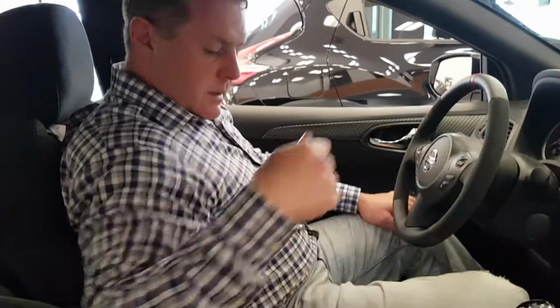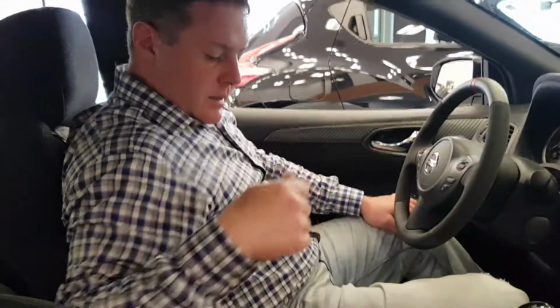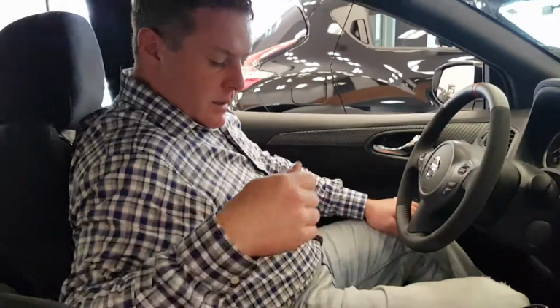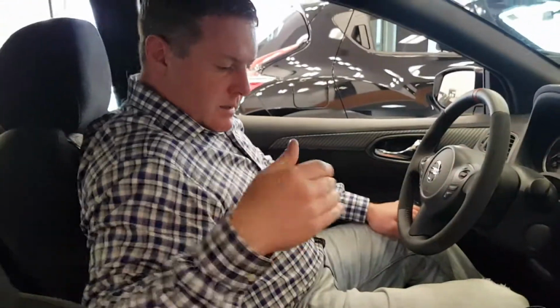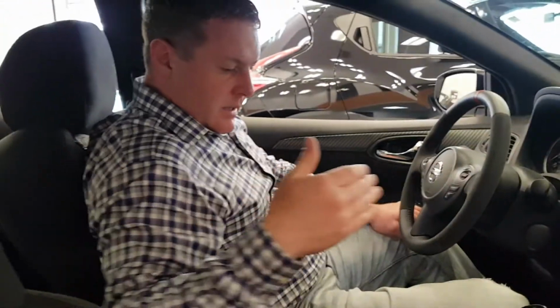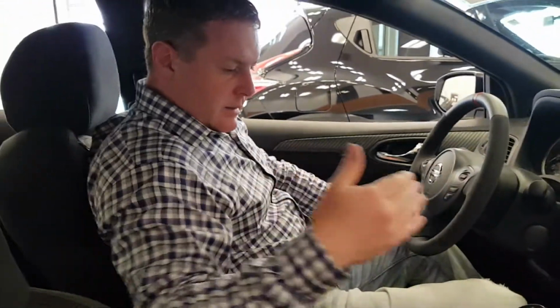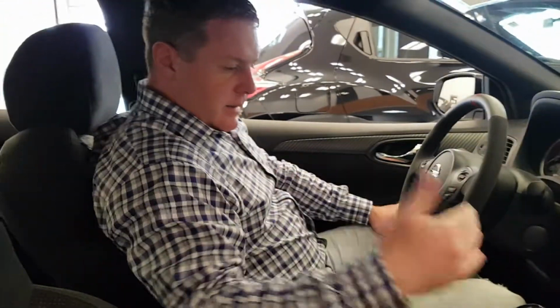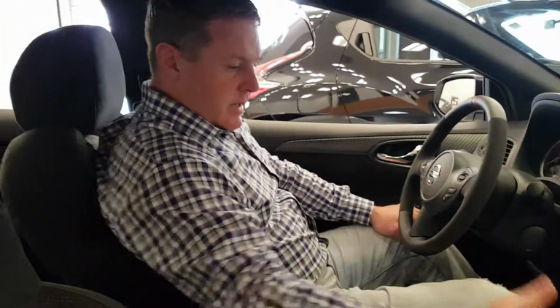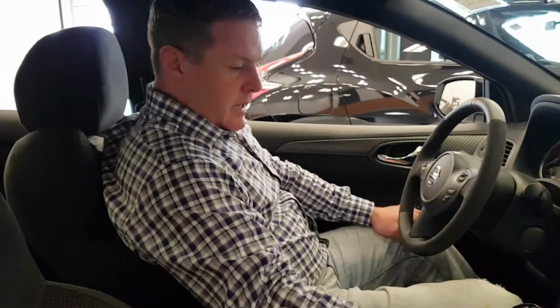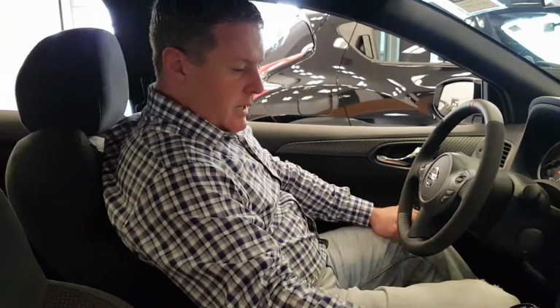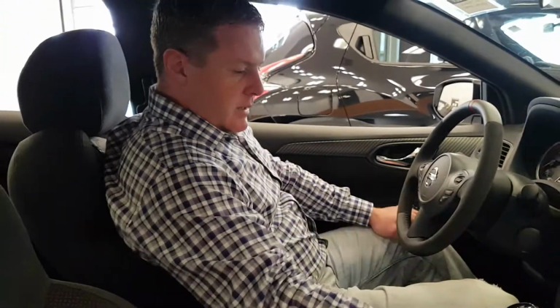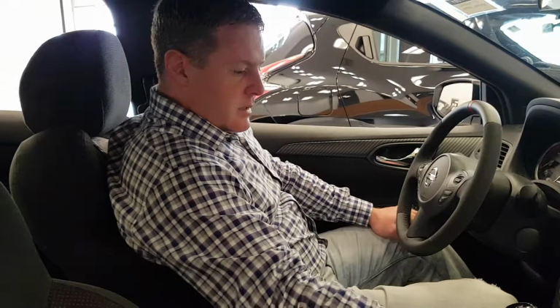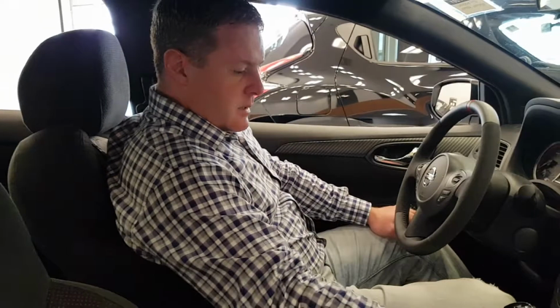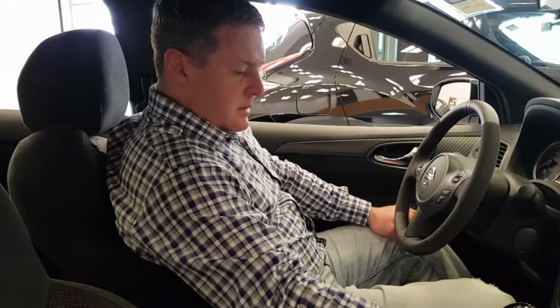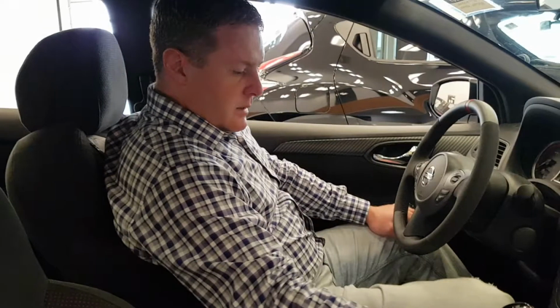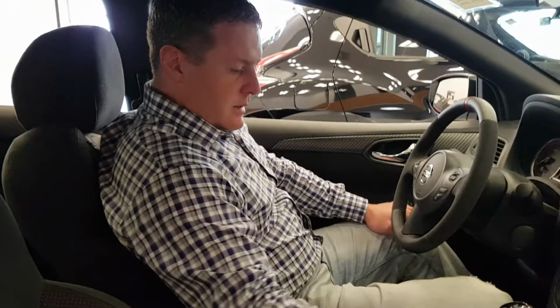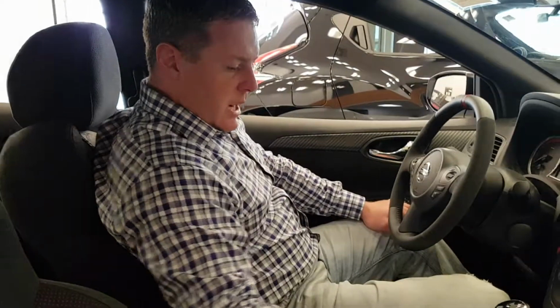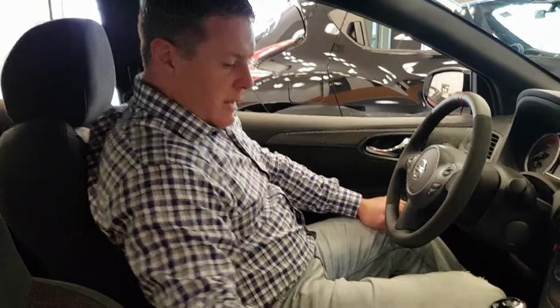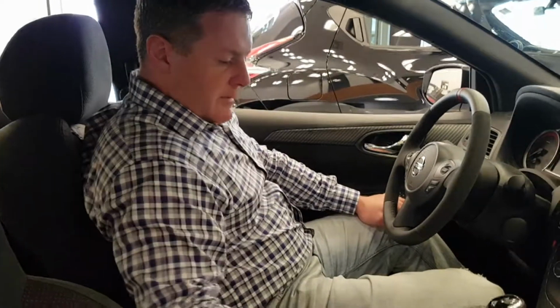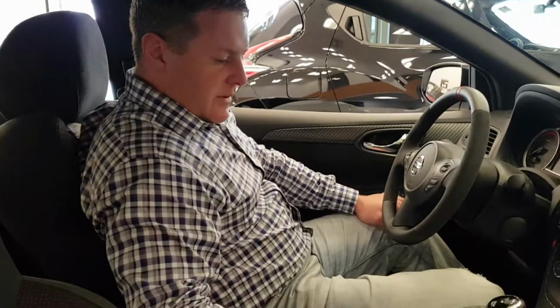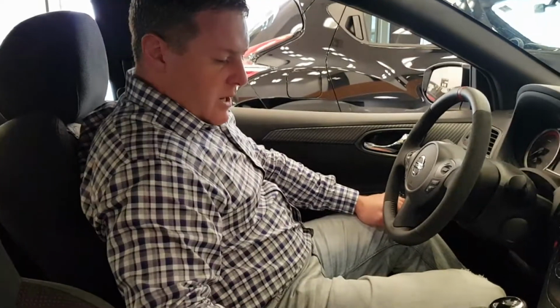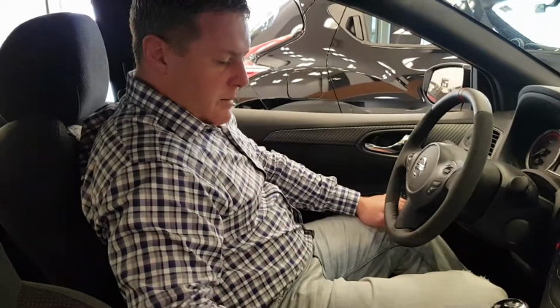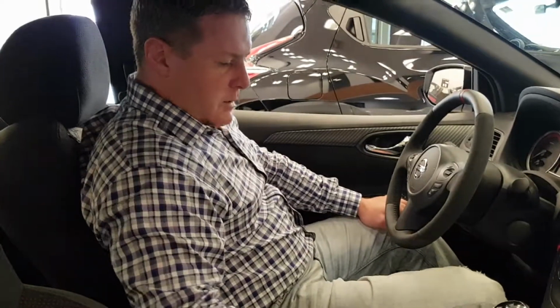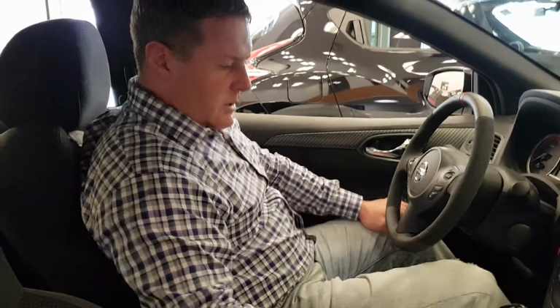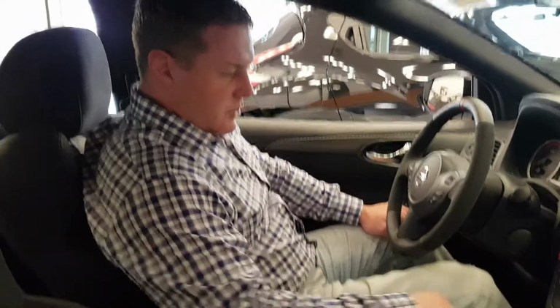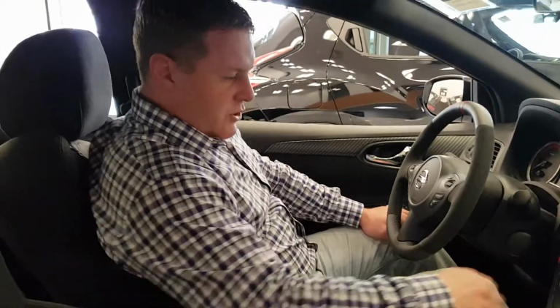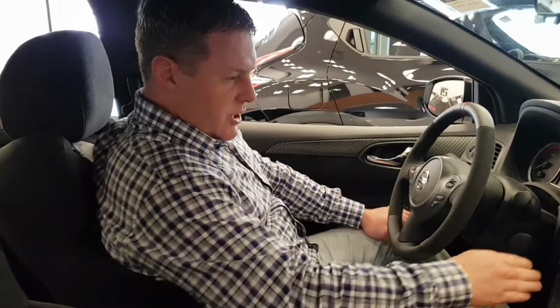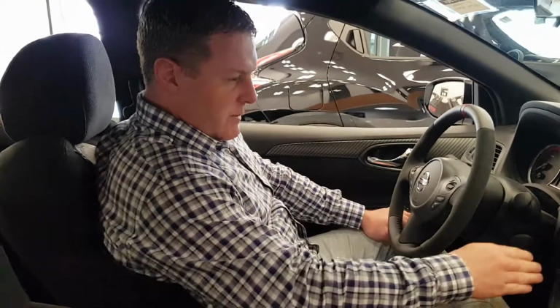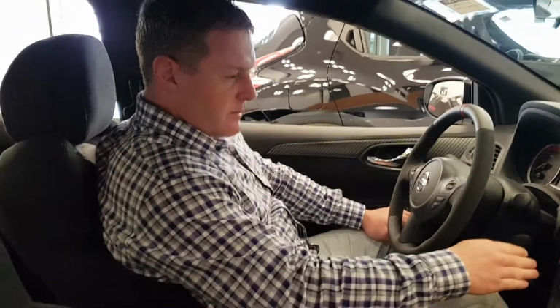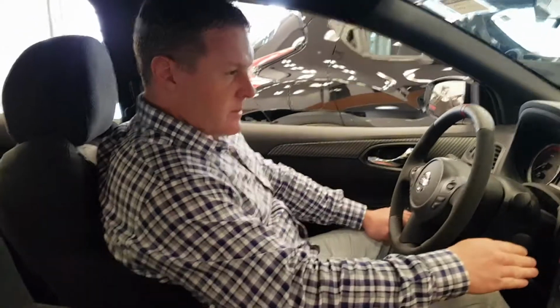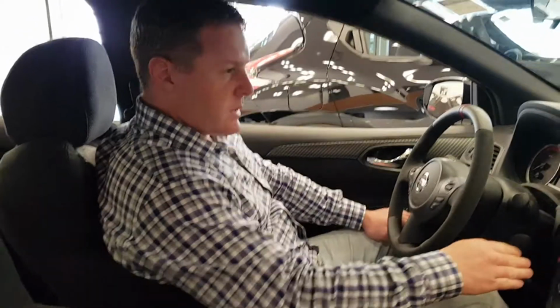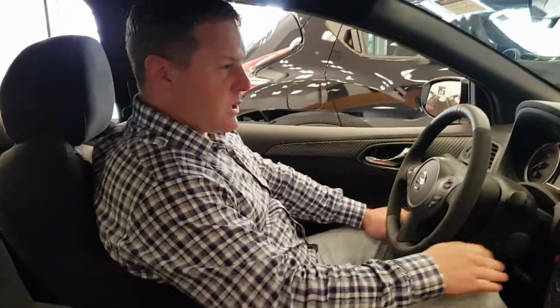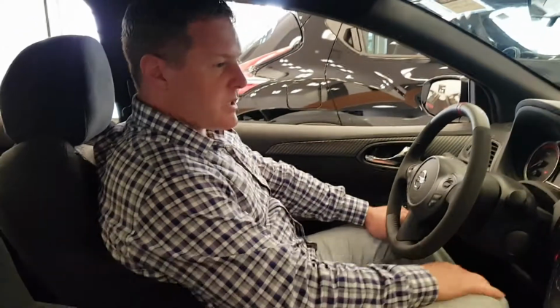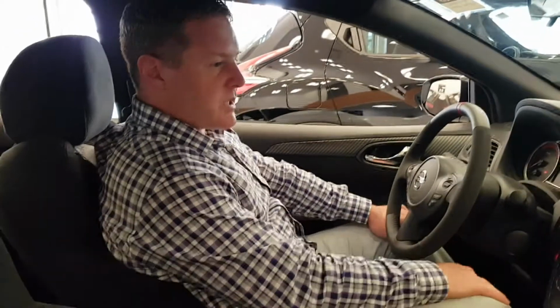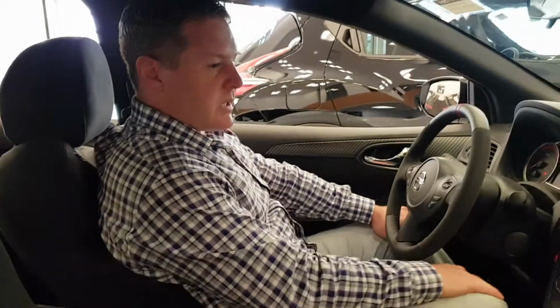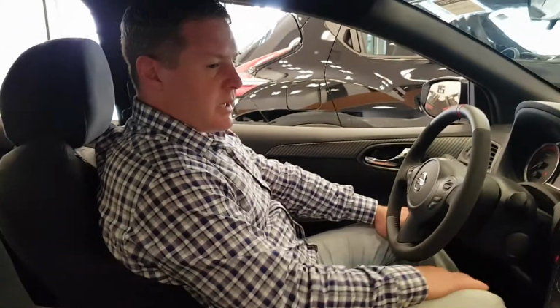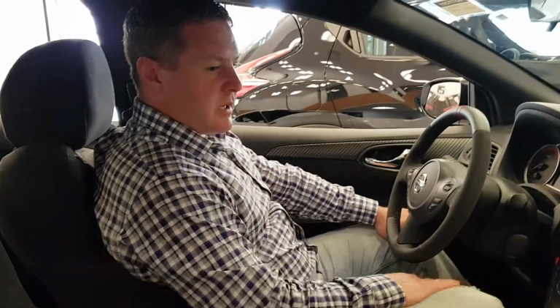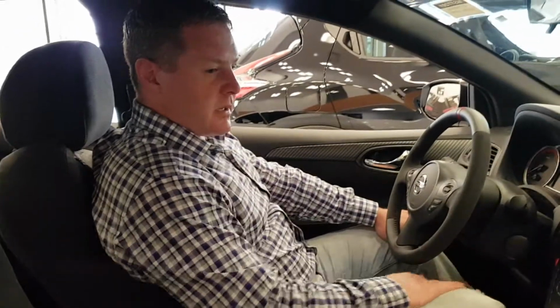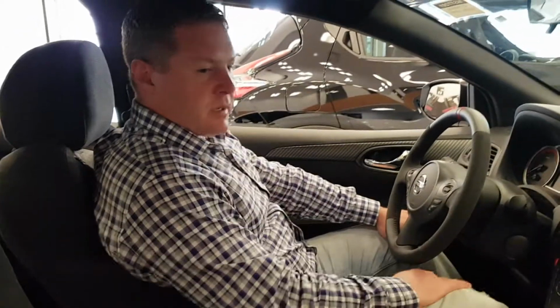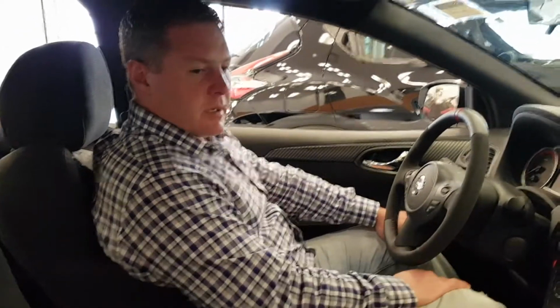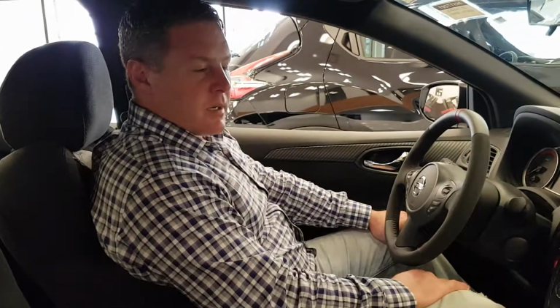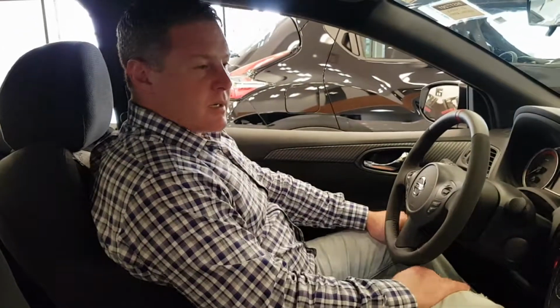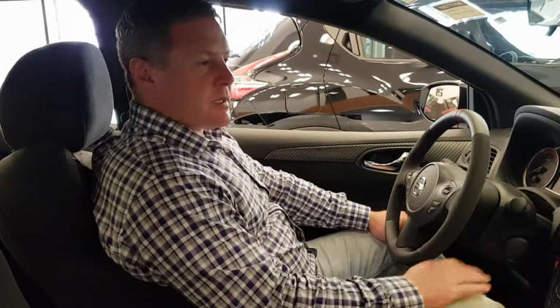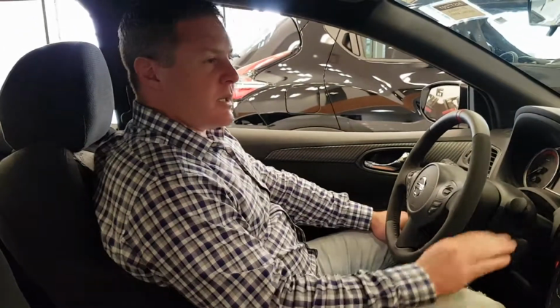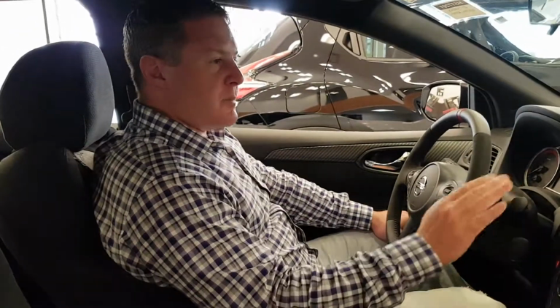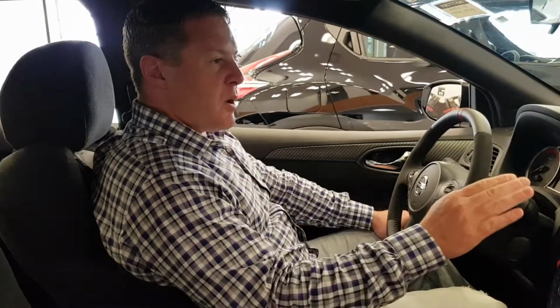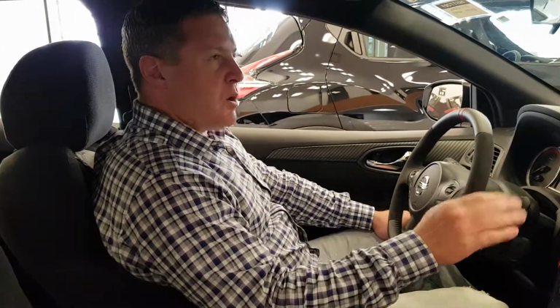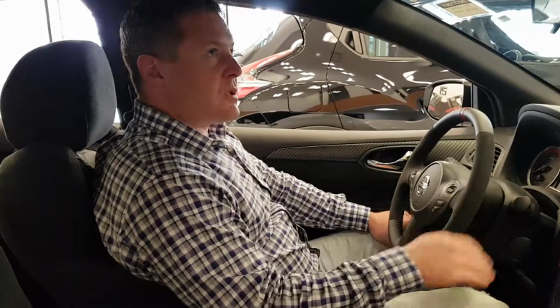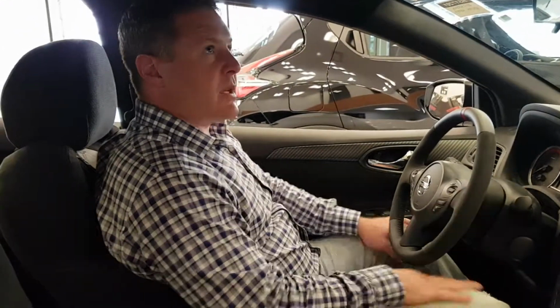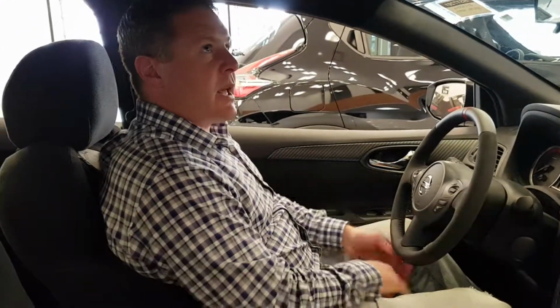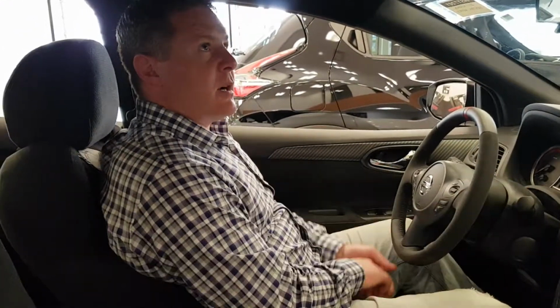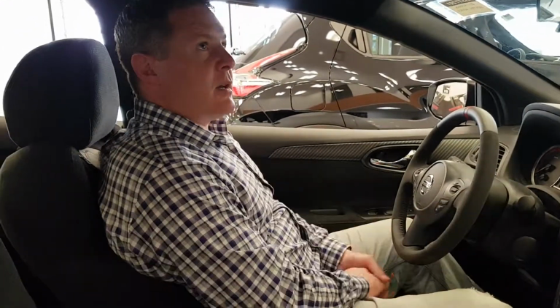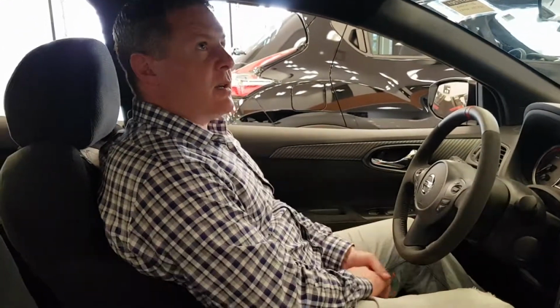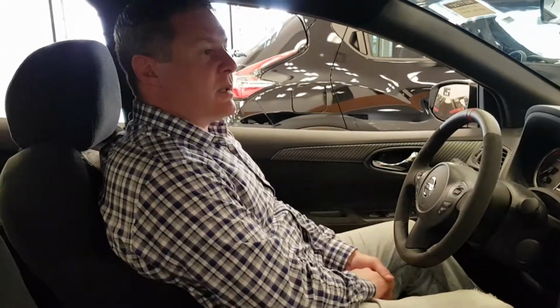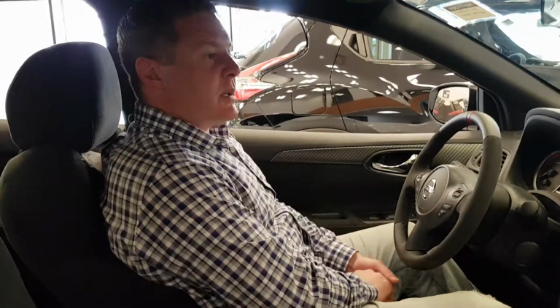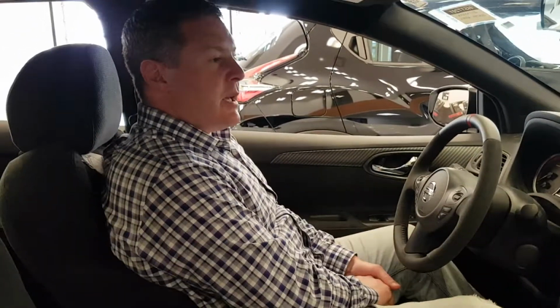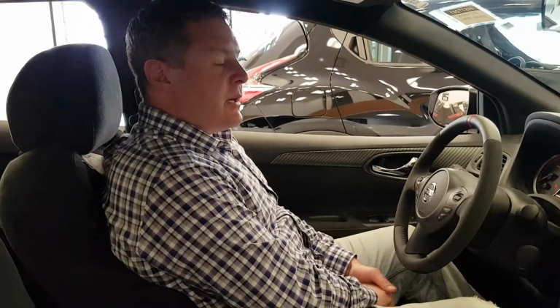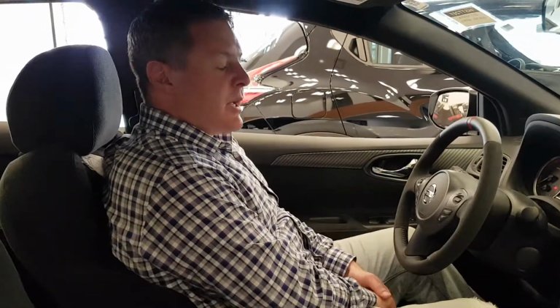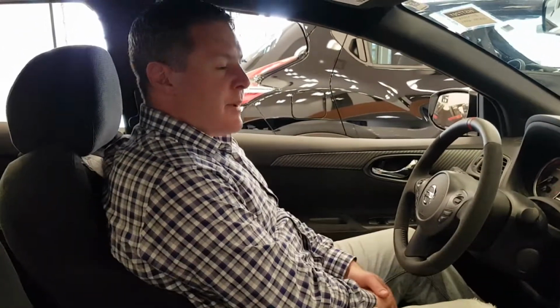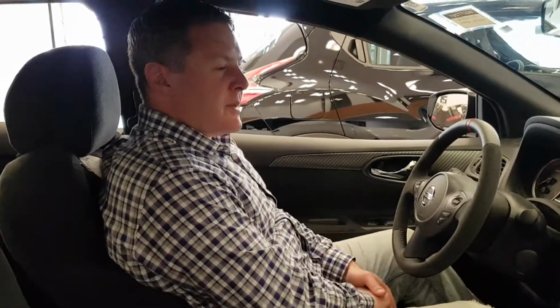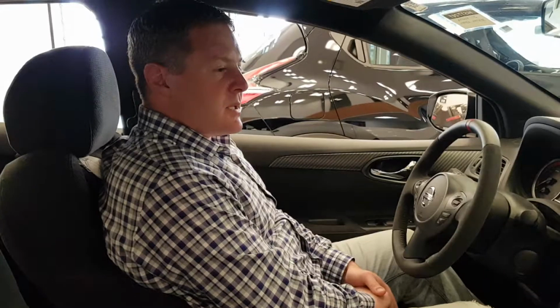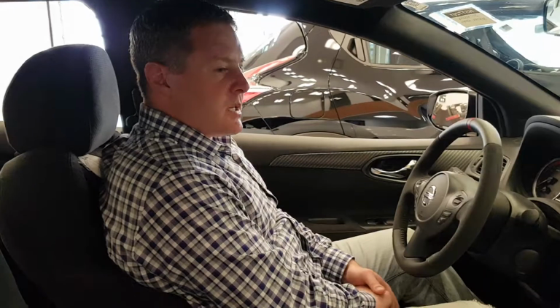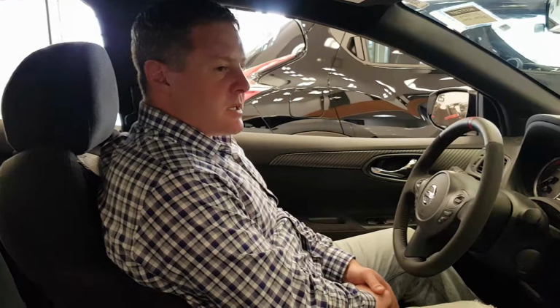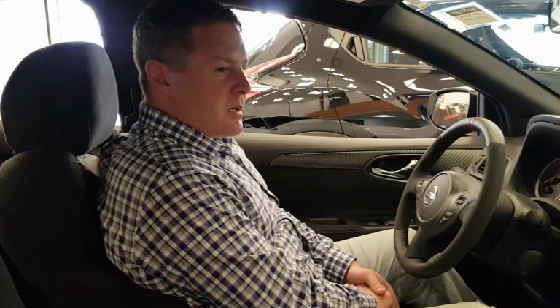It's got carbon fiber trim in the interior and a Bose Entertainment System. This is a very sporty, fun car to drive.